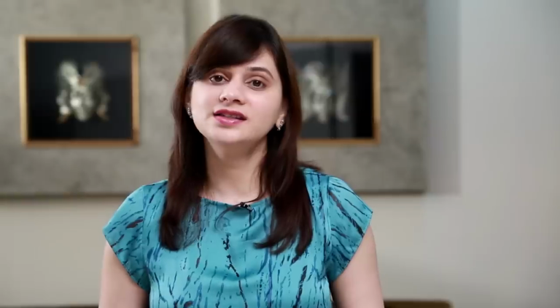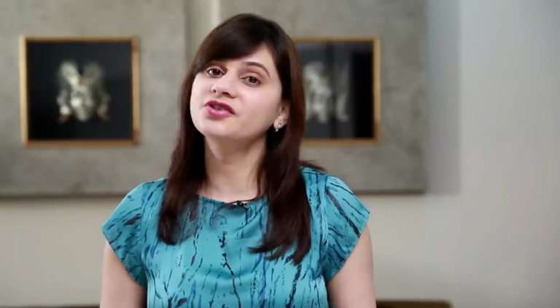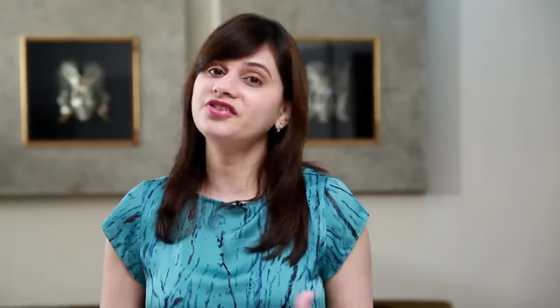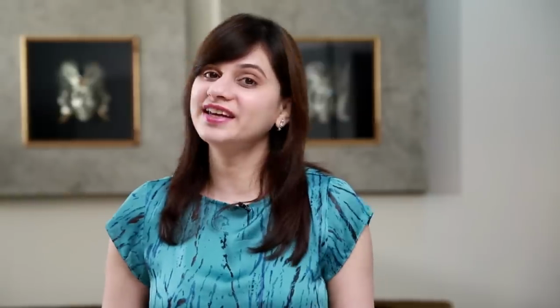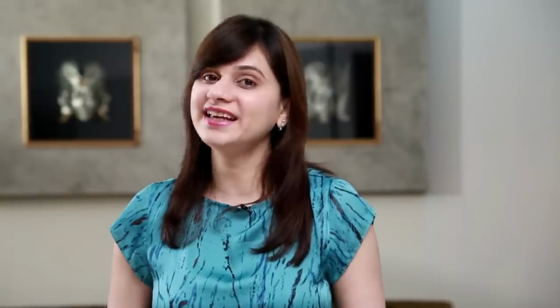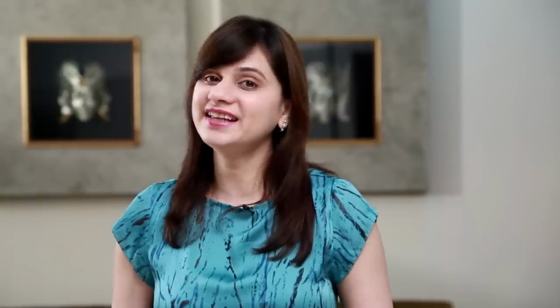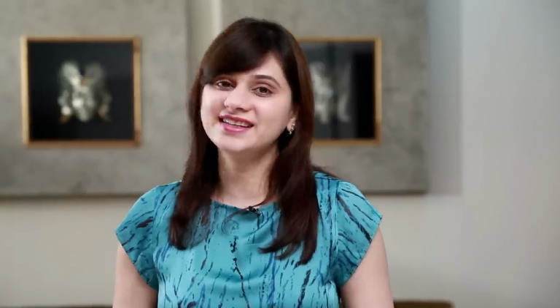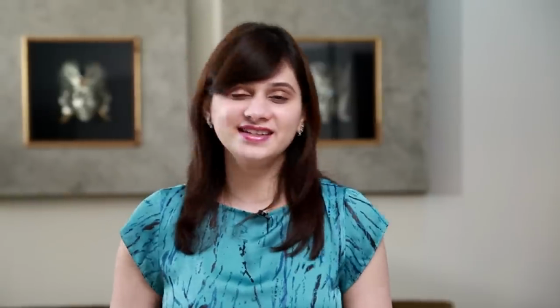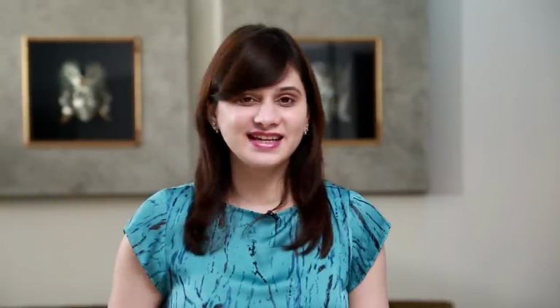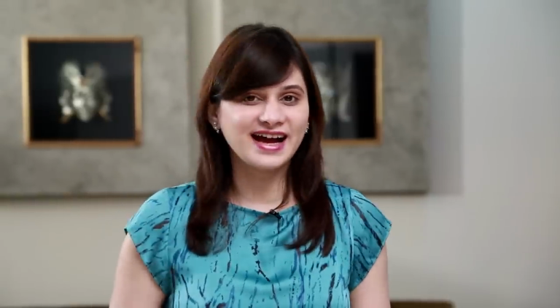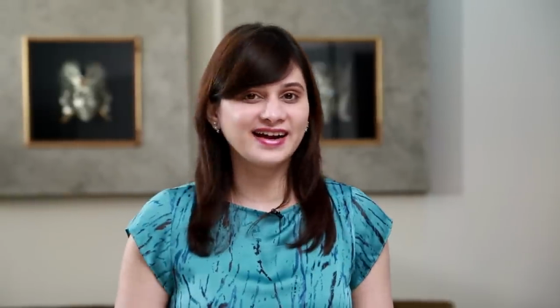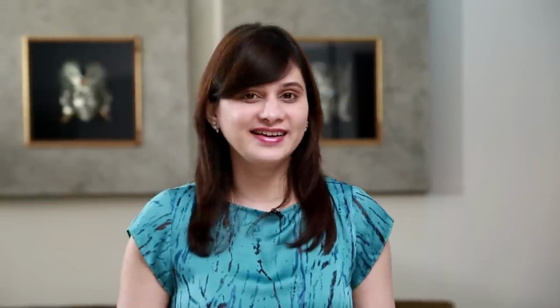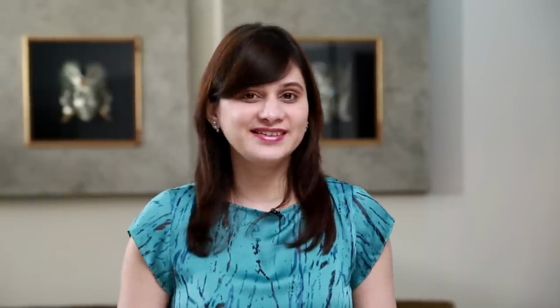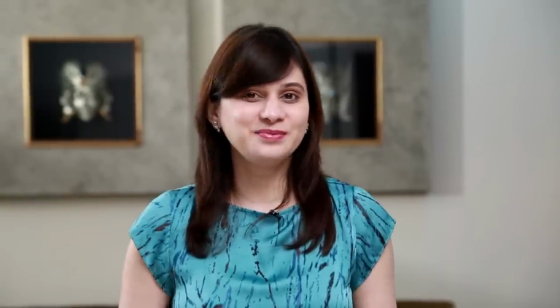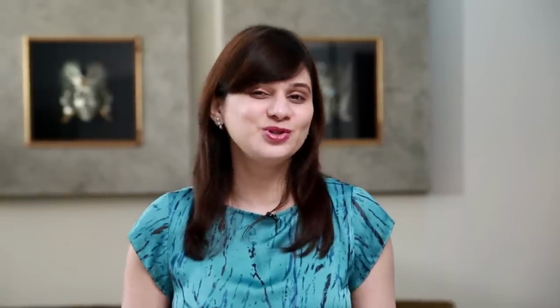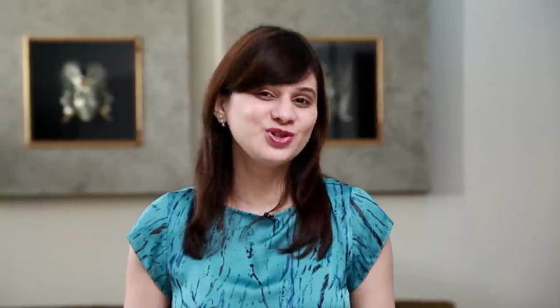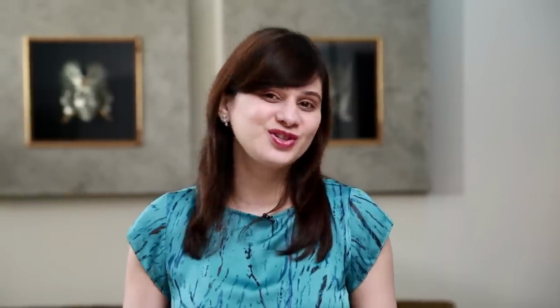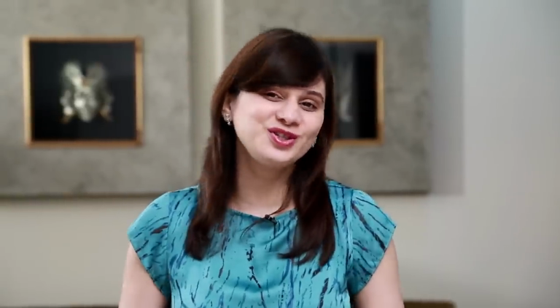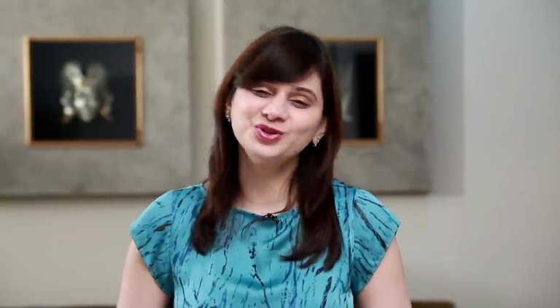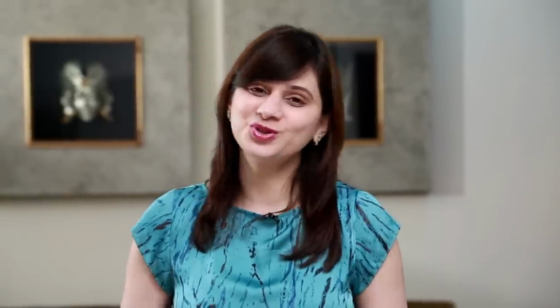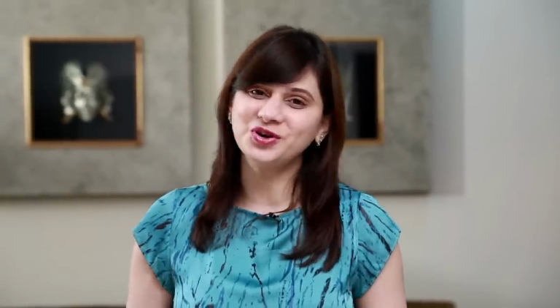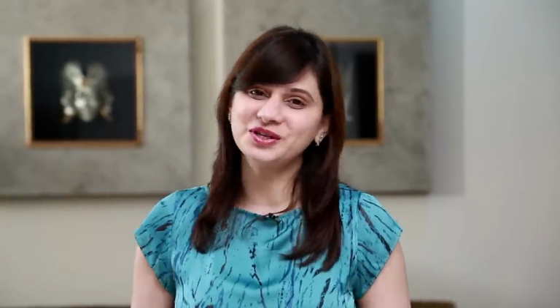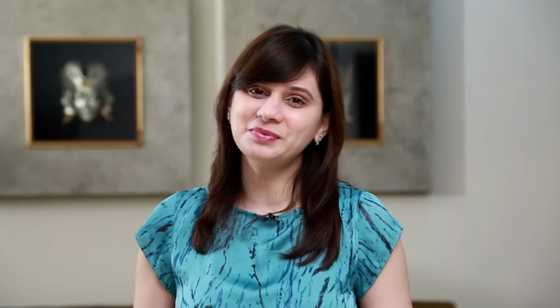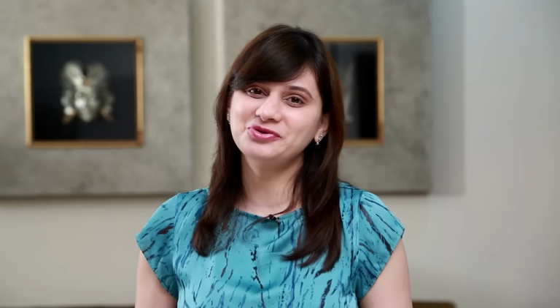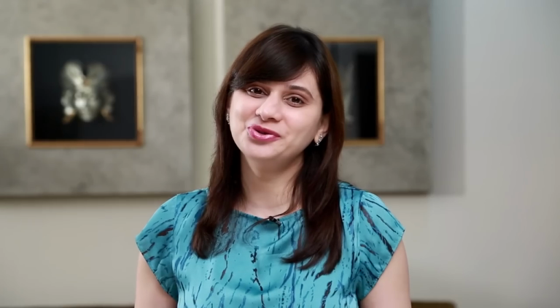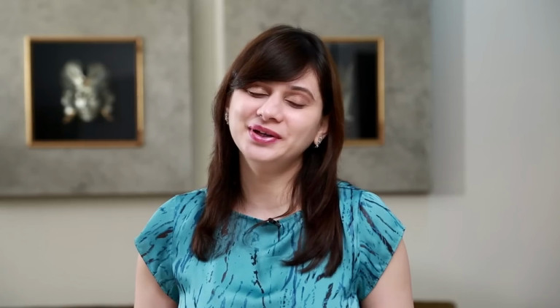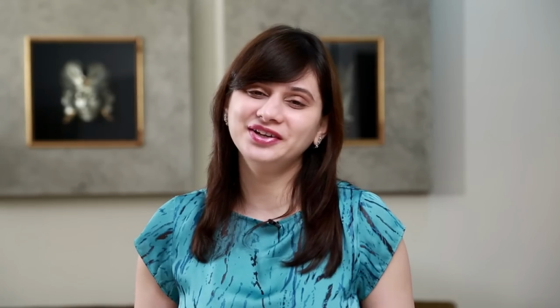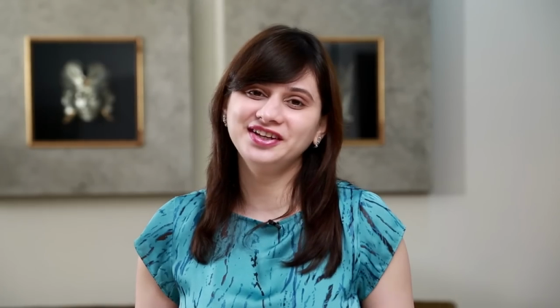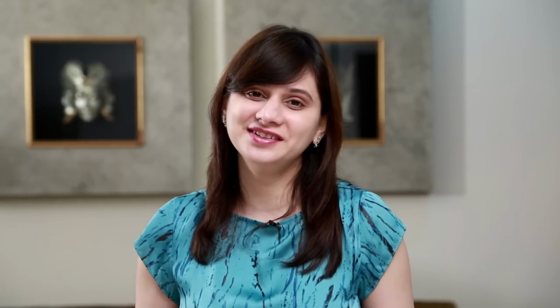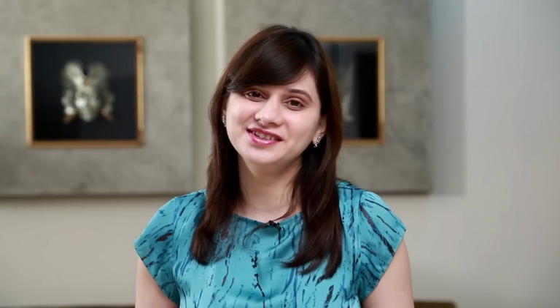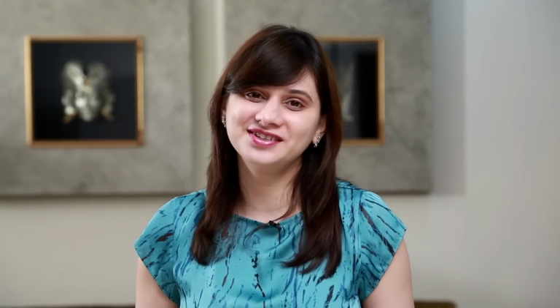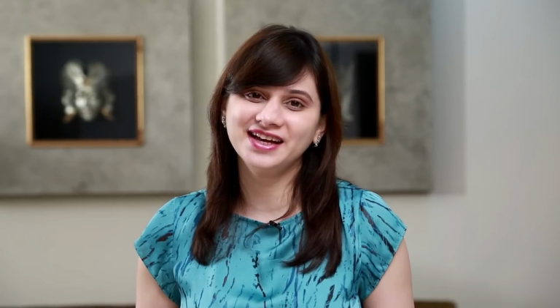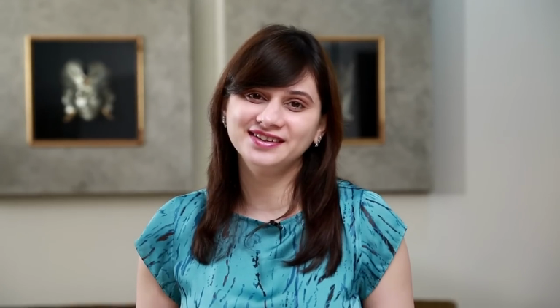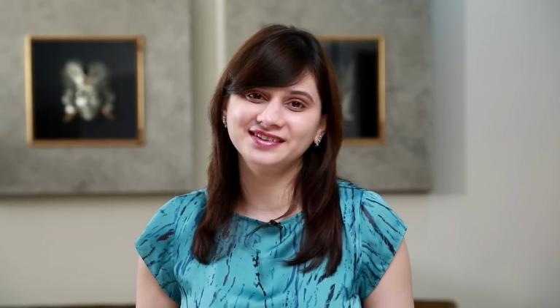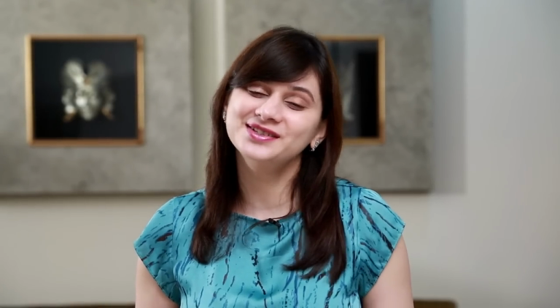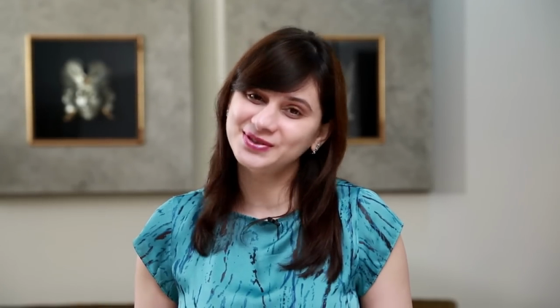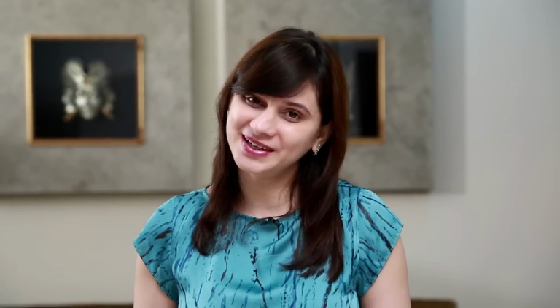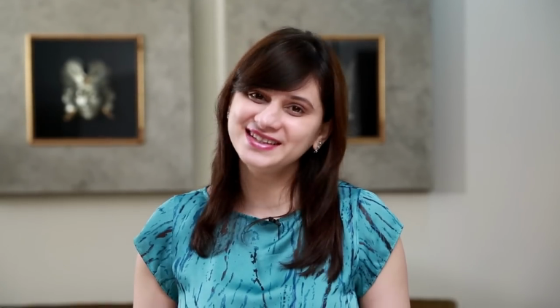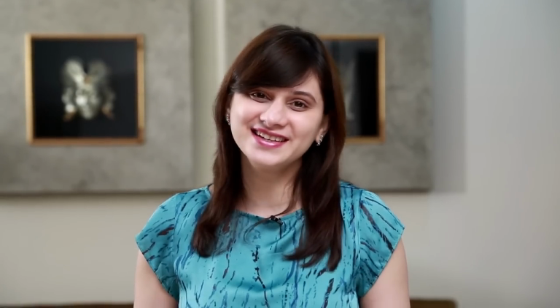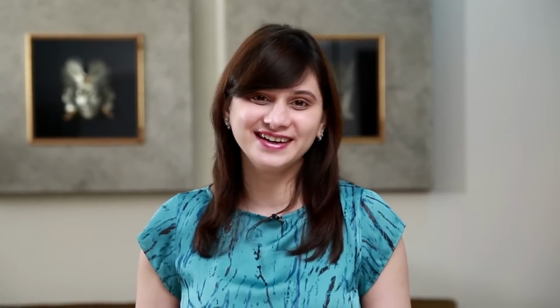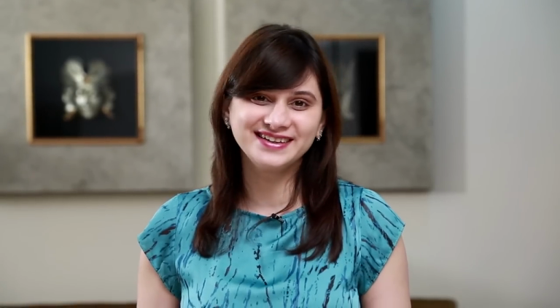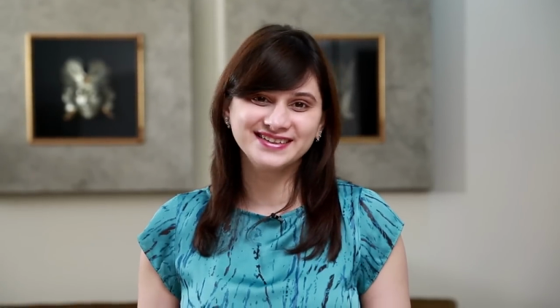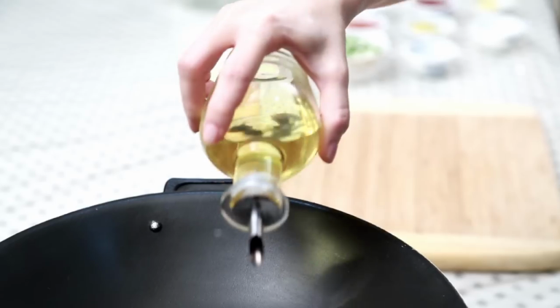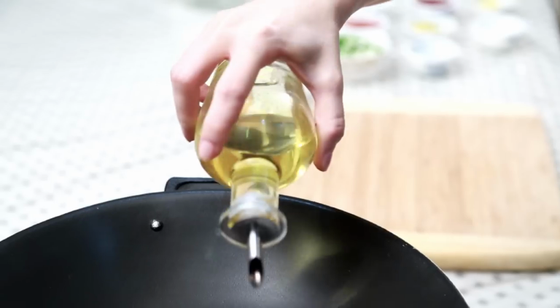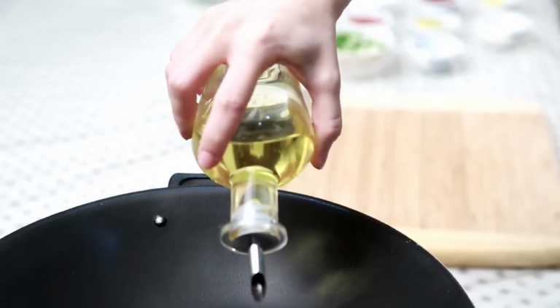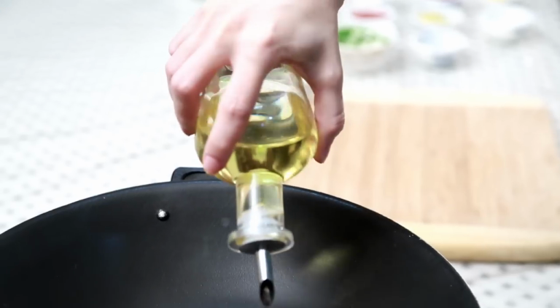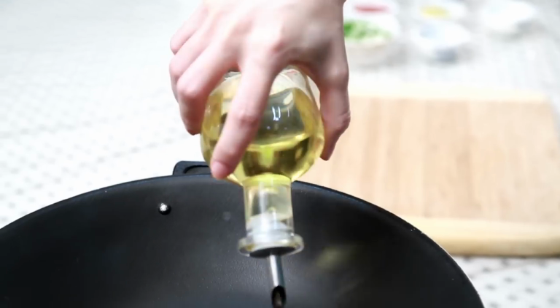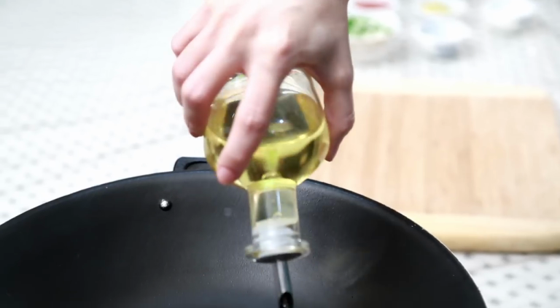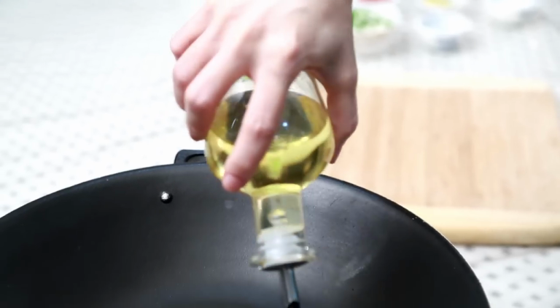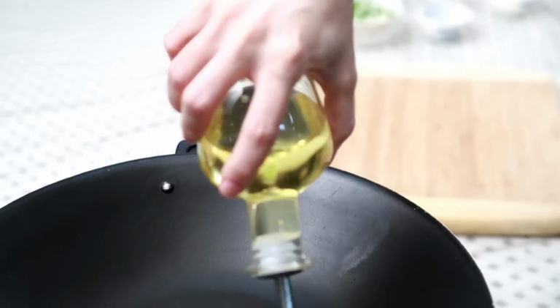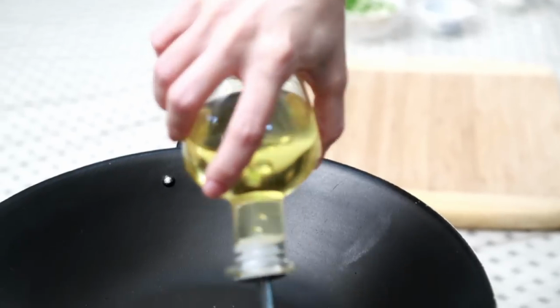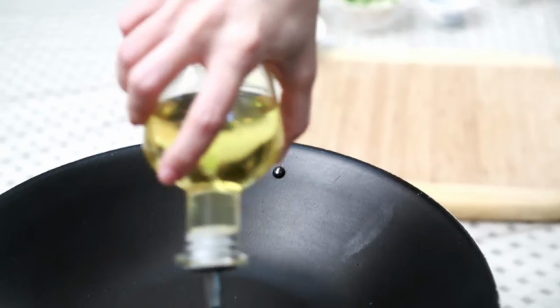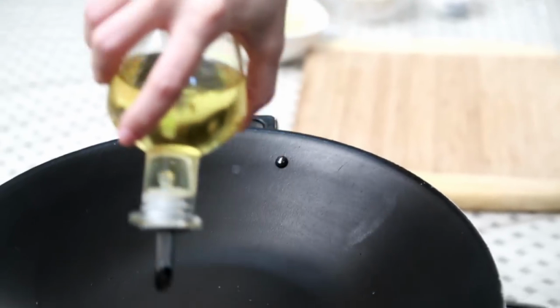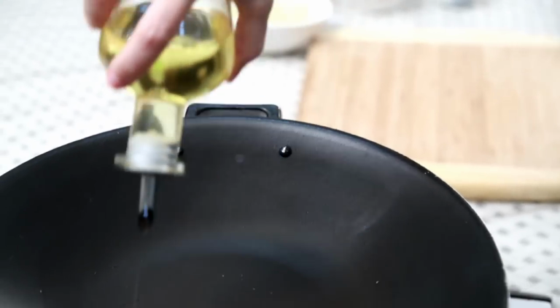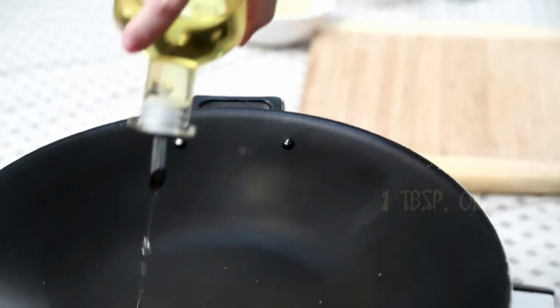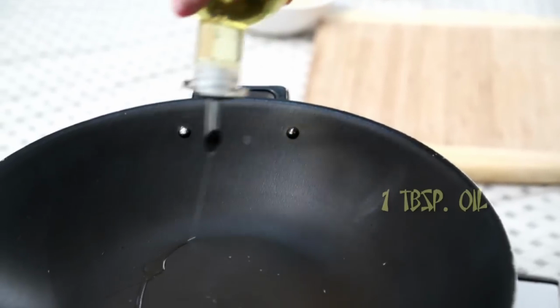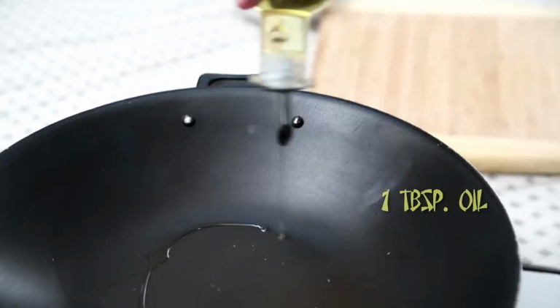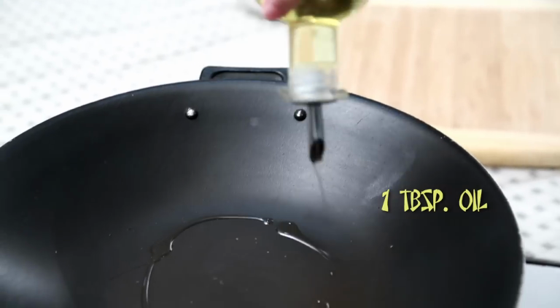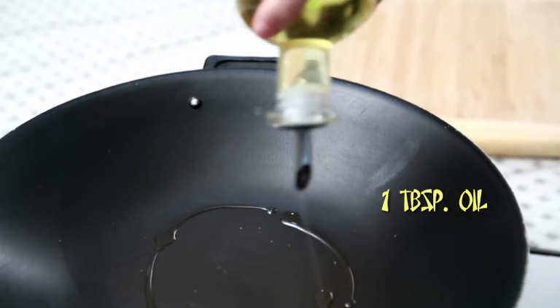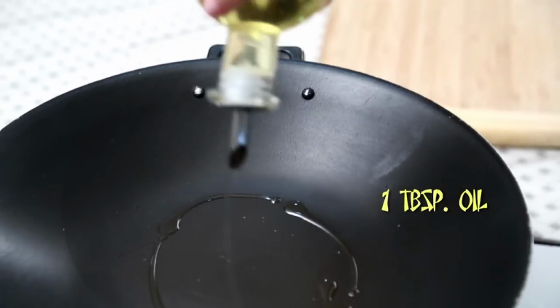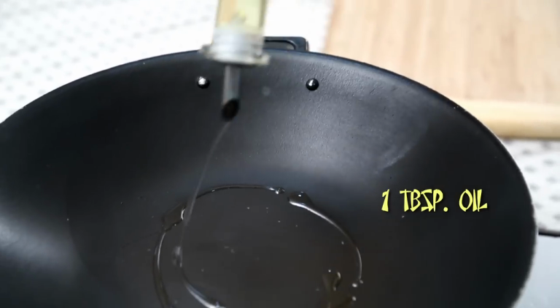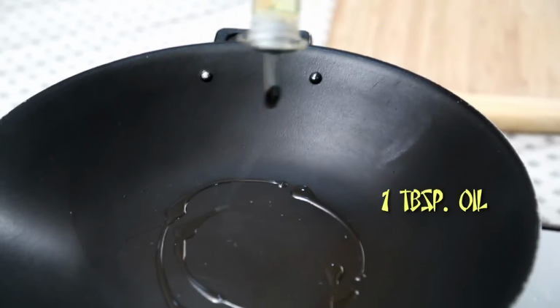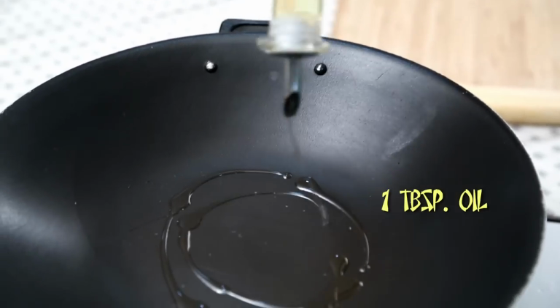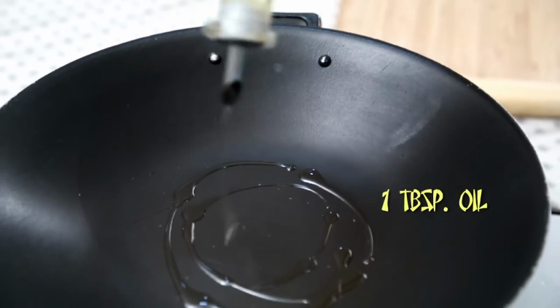This is a very easy snack item. You just need to toss up a few ingredients together. So let's start. Let's heat up 1 tbsp of oil.